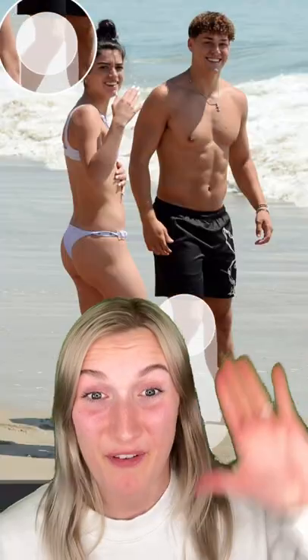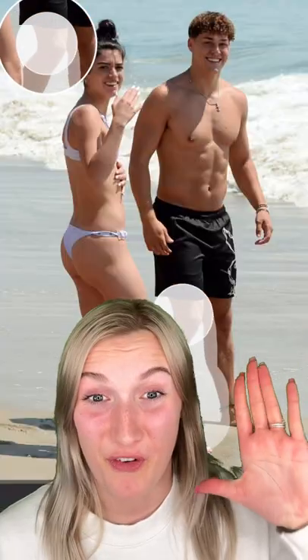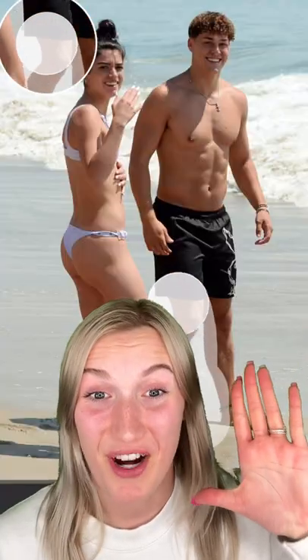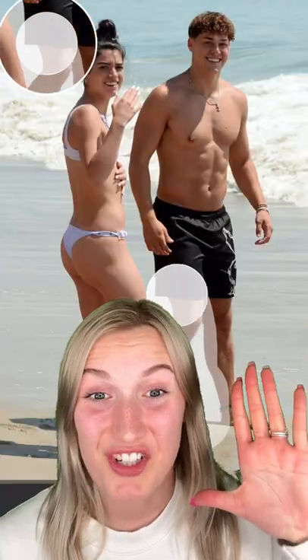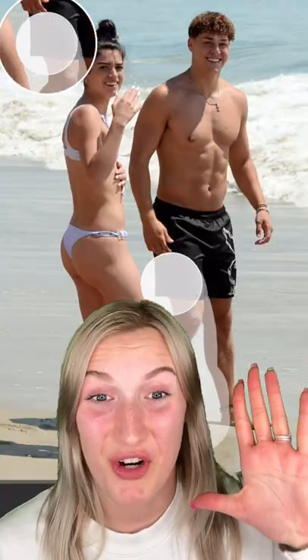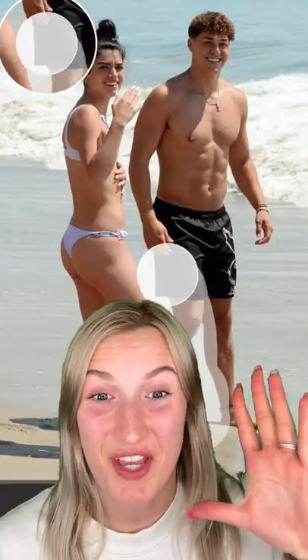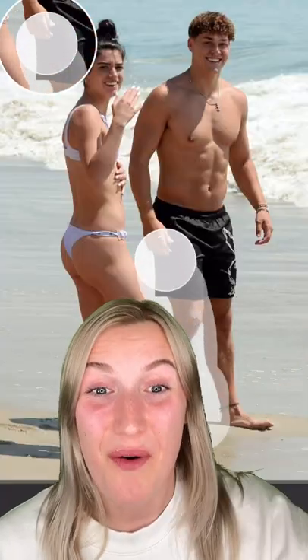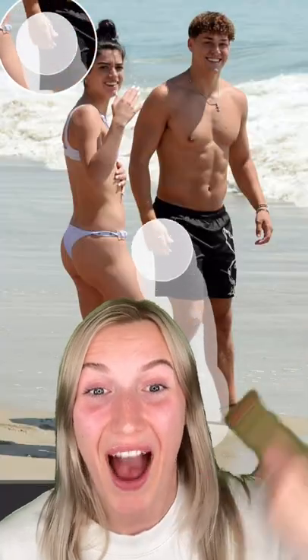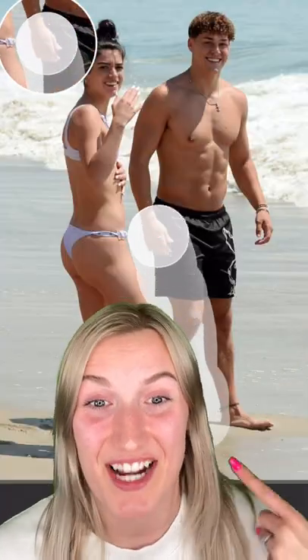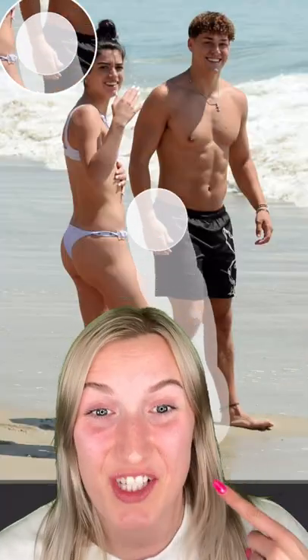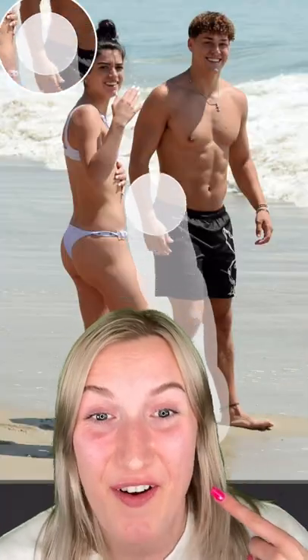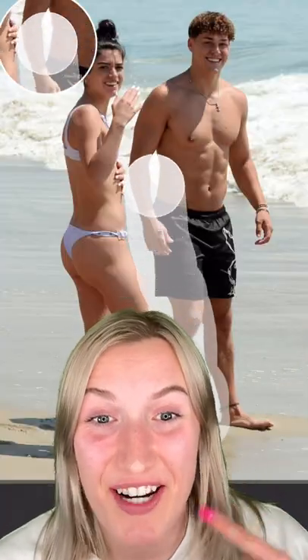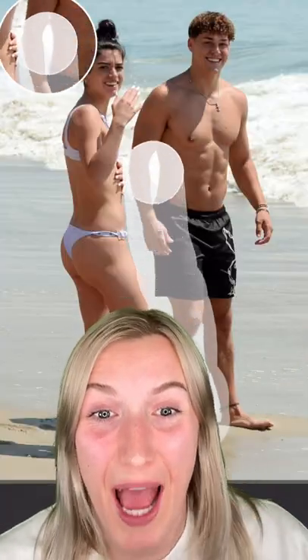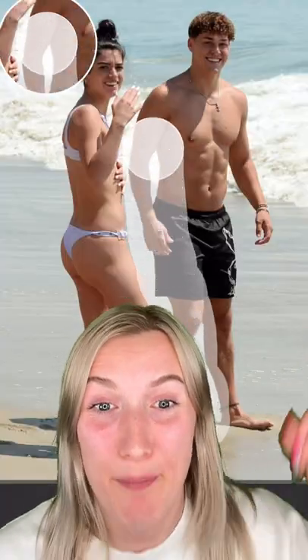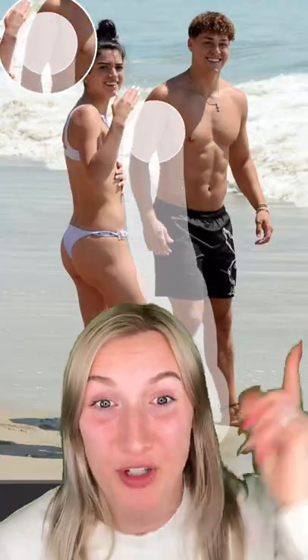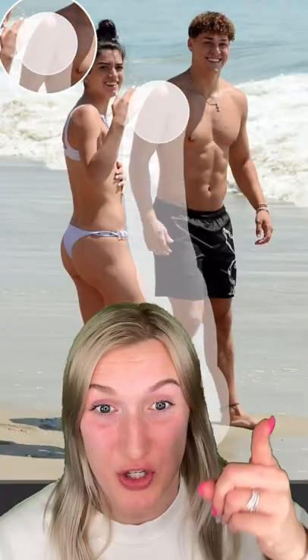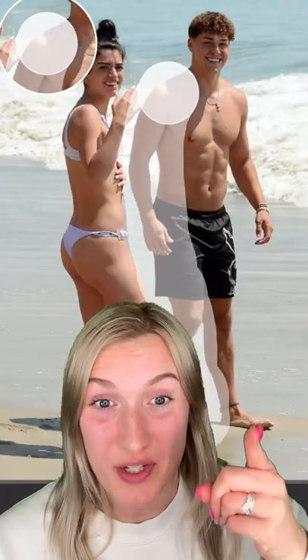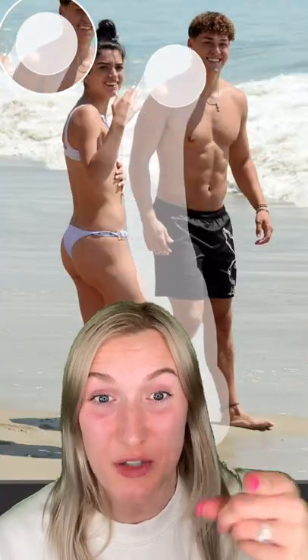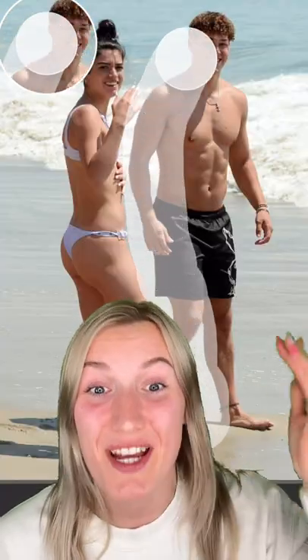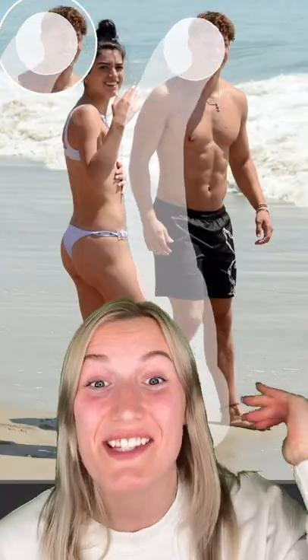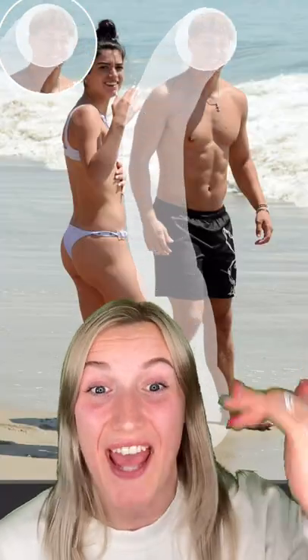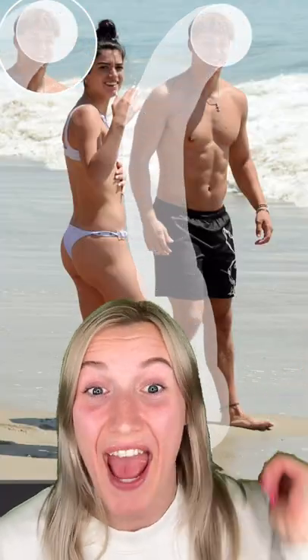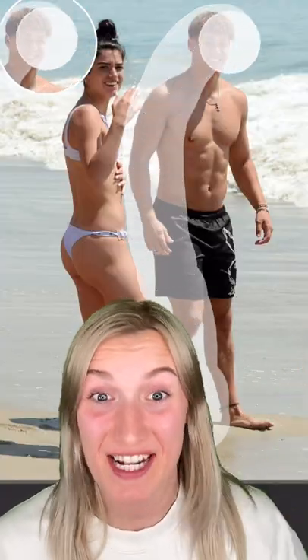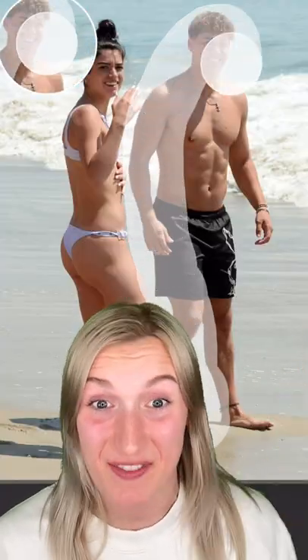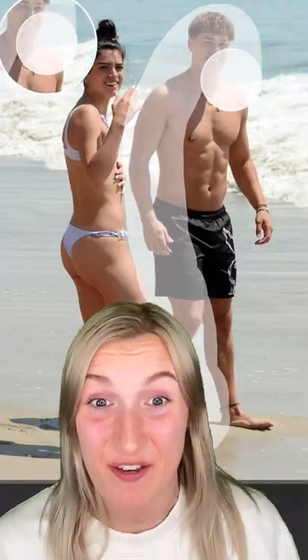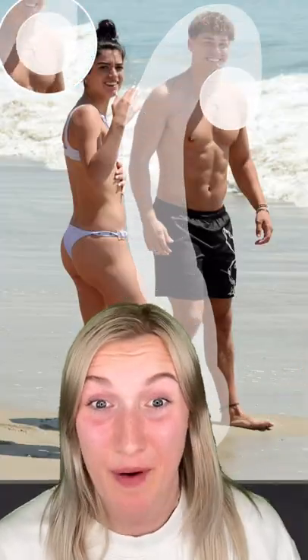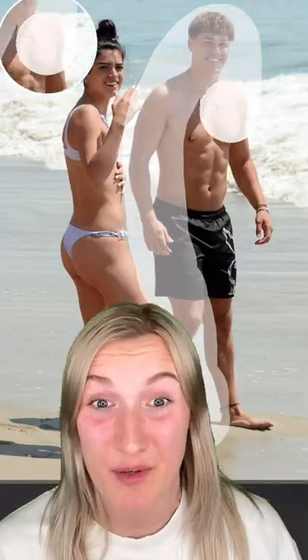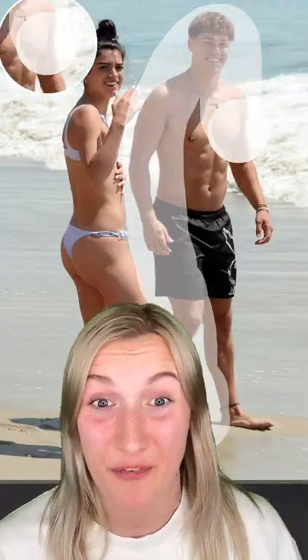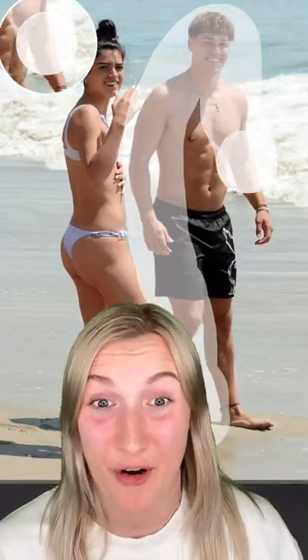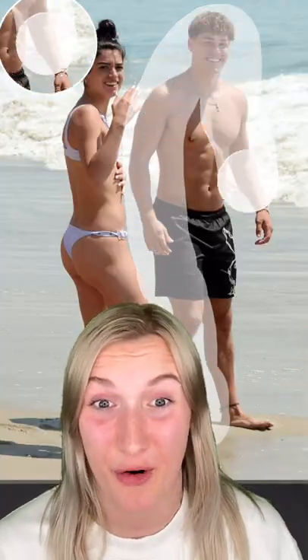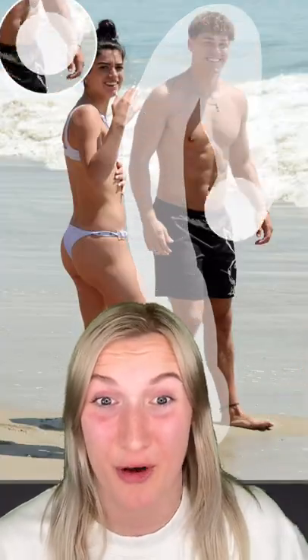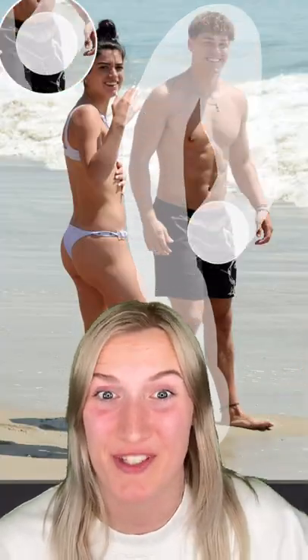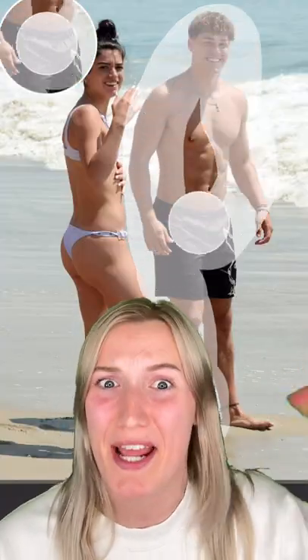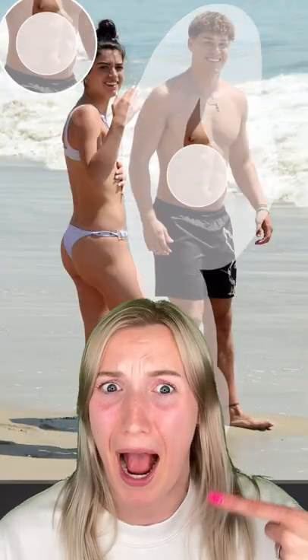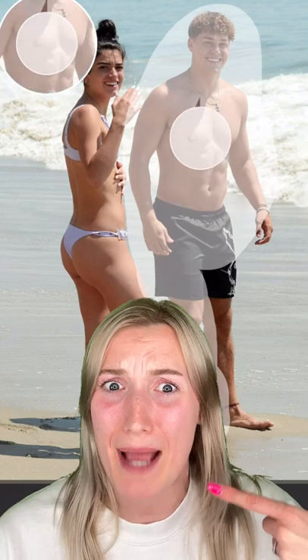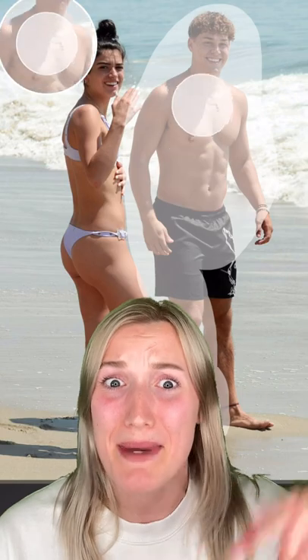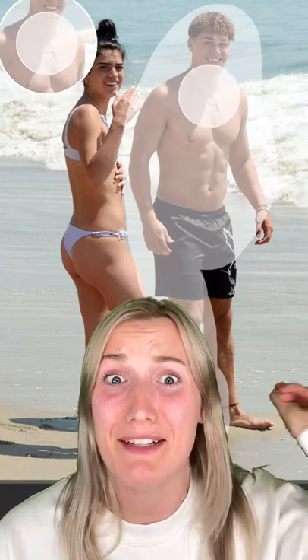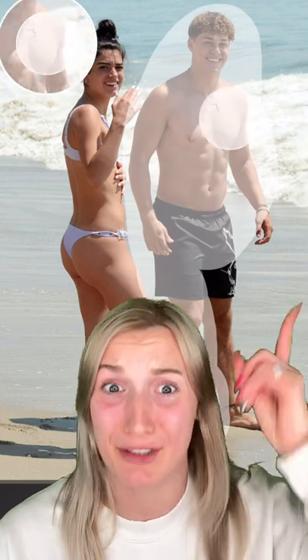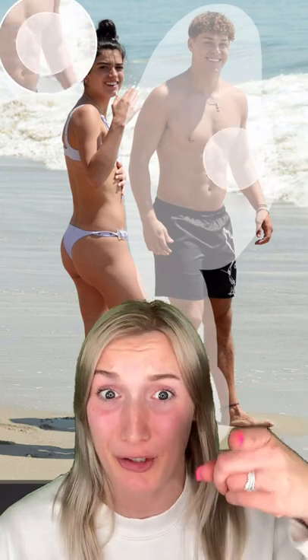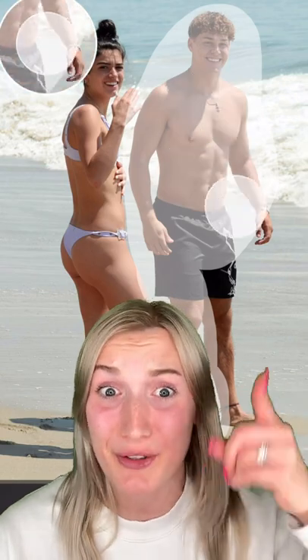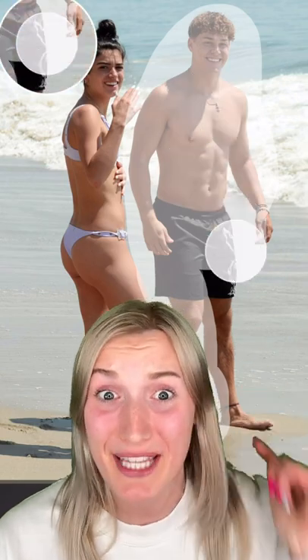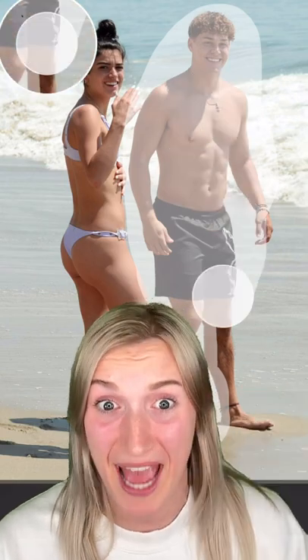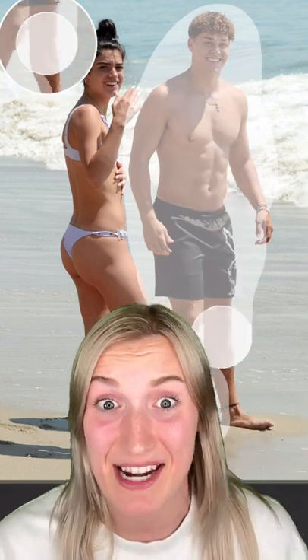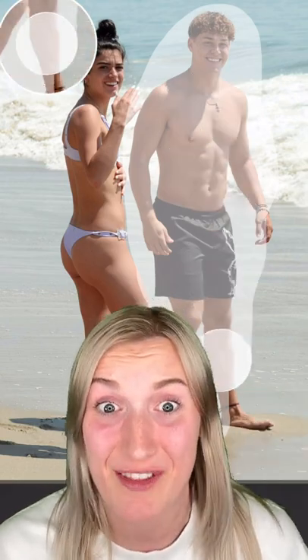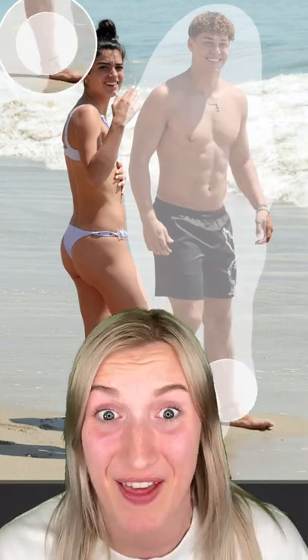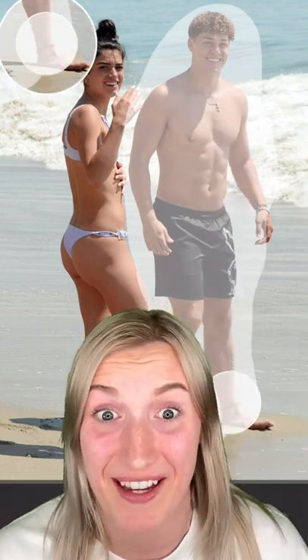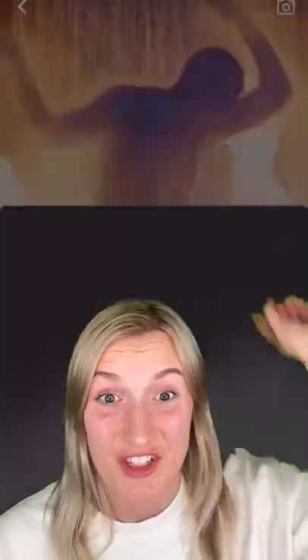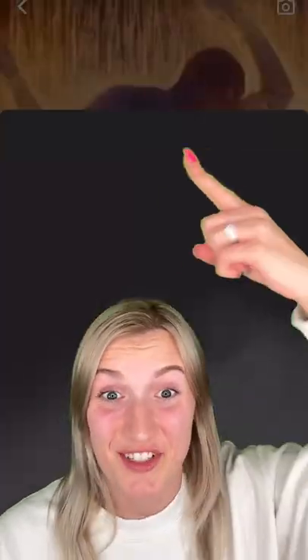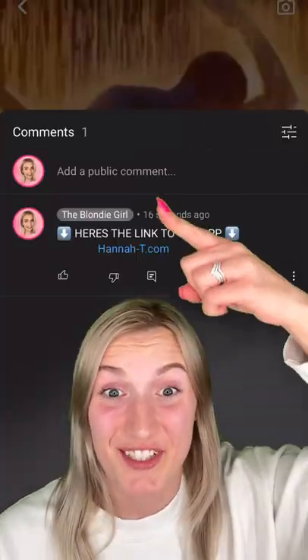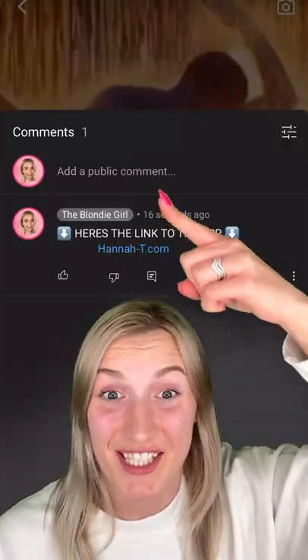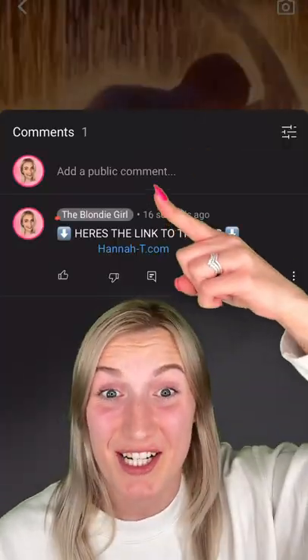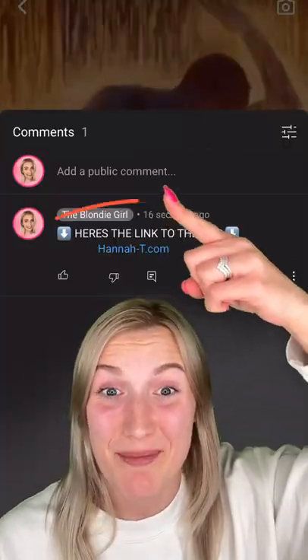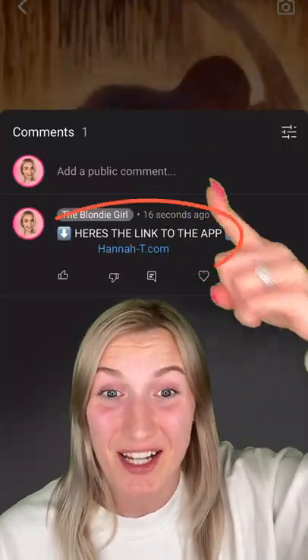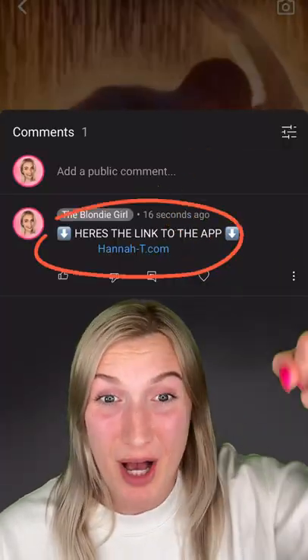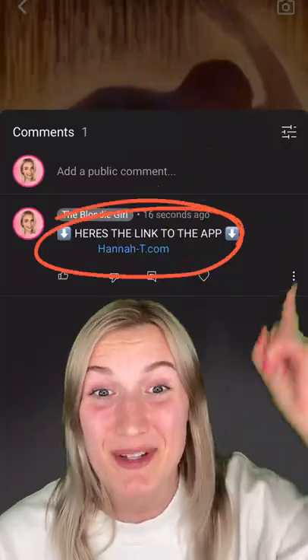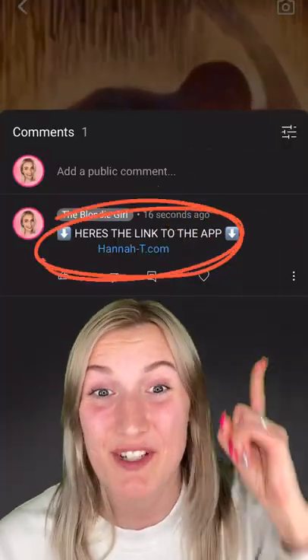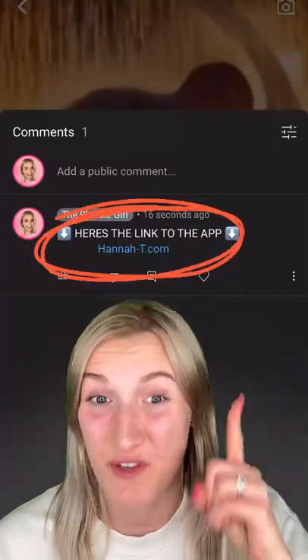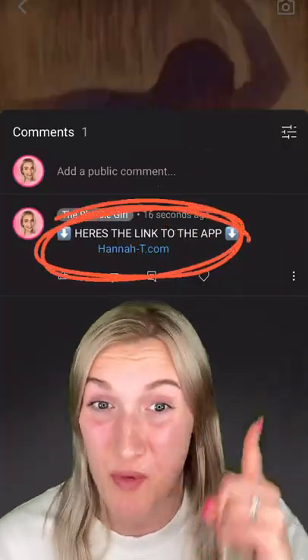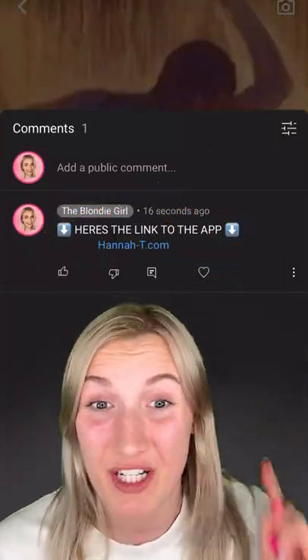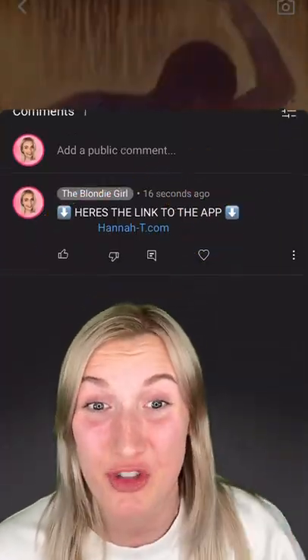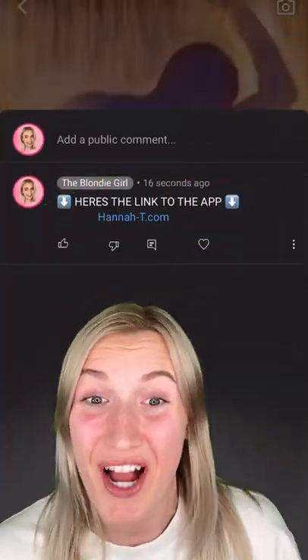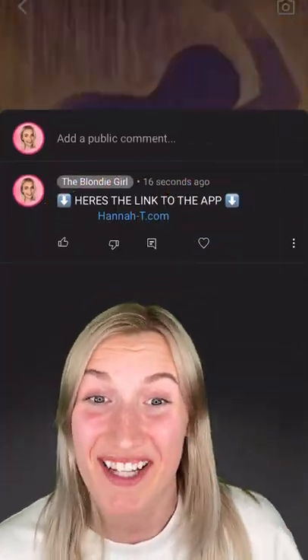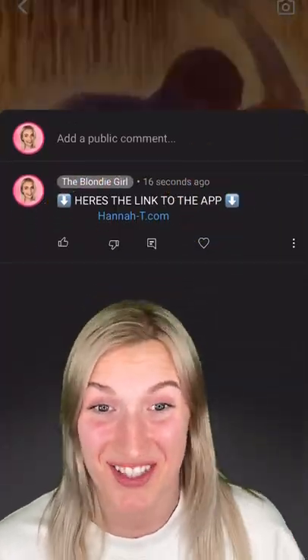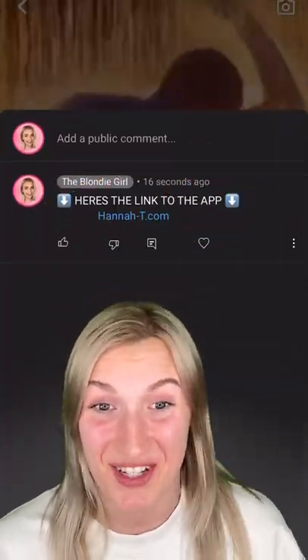Before I show you, I just found an app where you can erase anything from your photos and I mean literally anything. Just click here in my comments if you want to try it too.